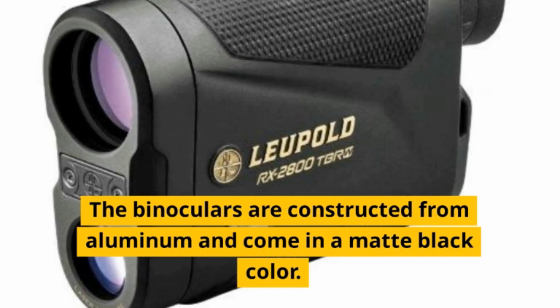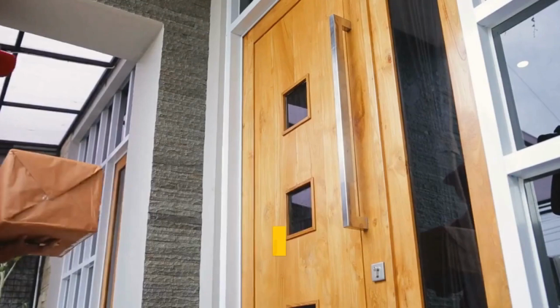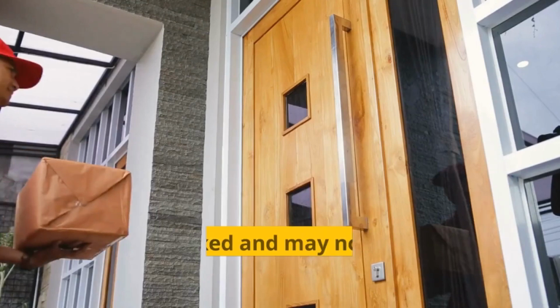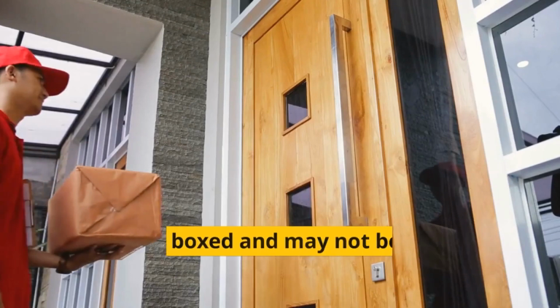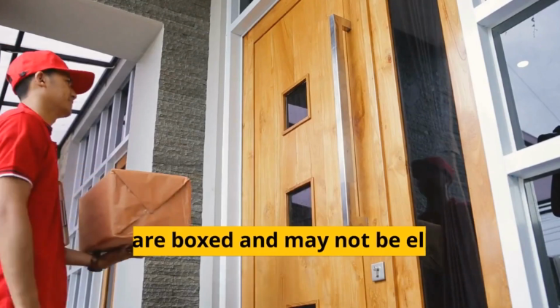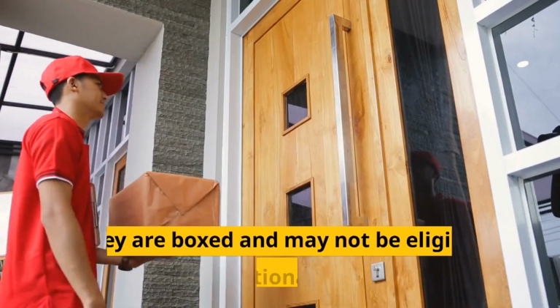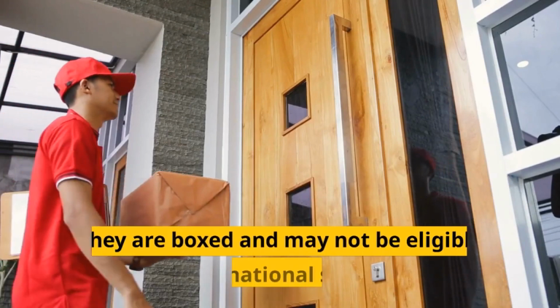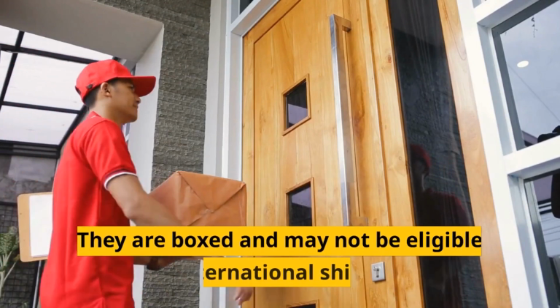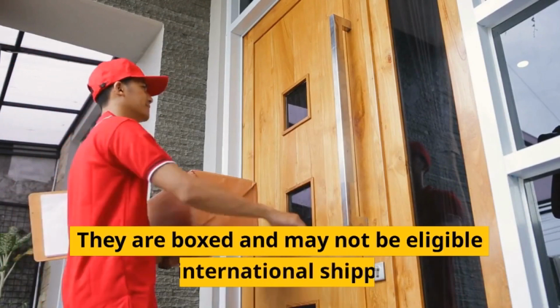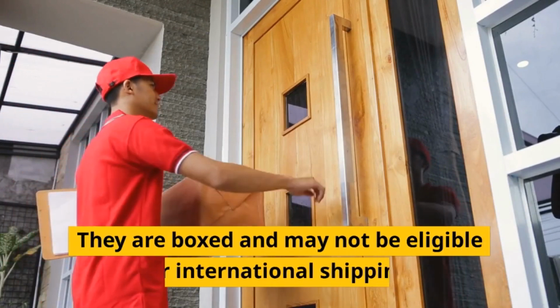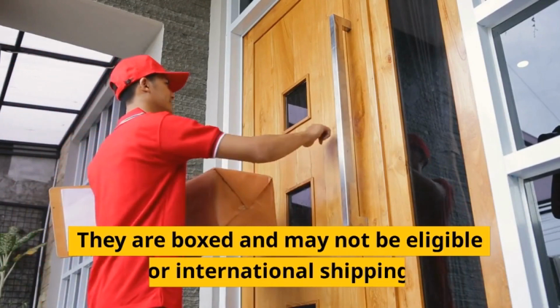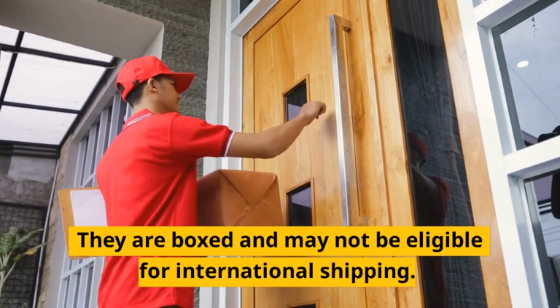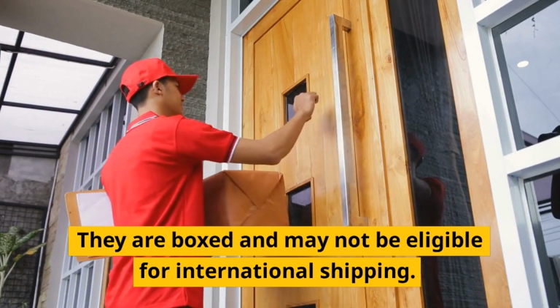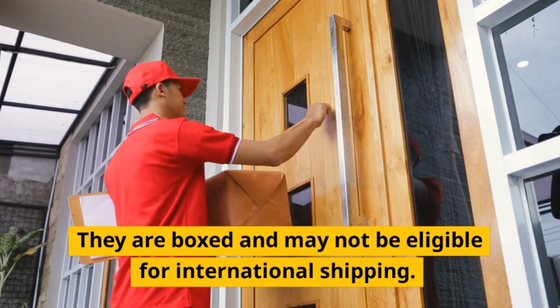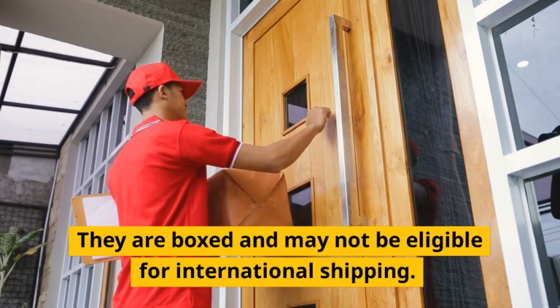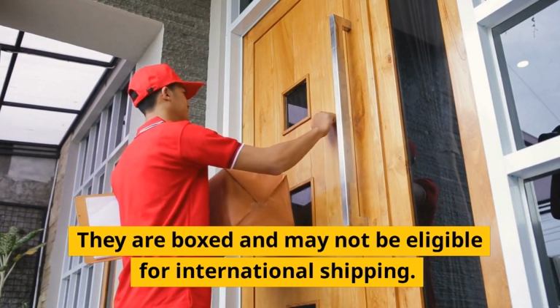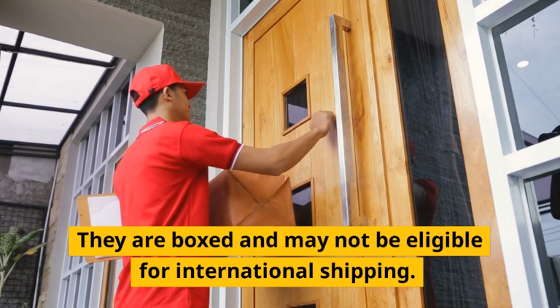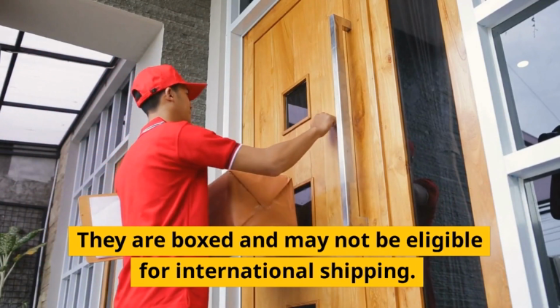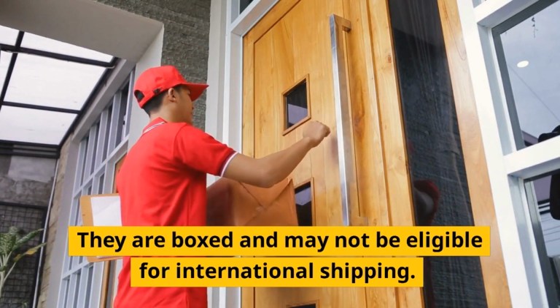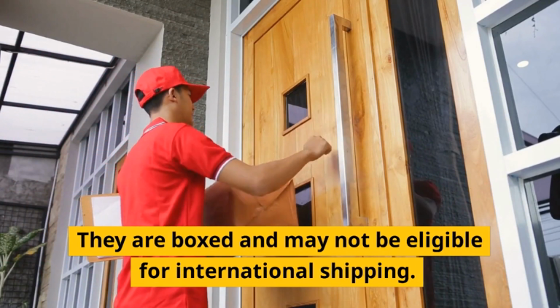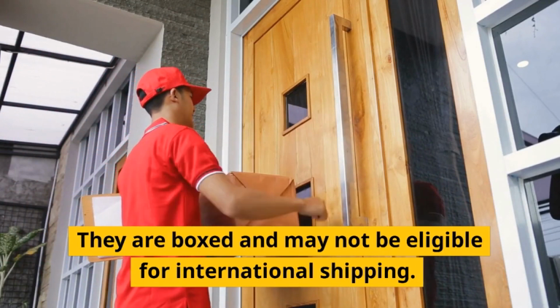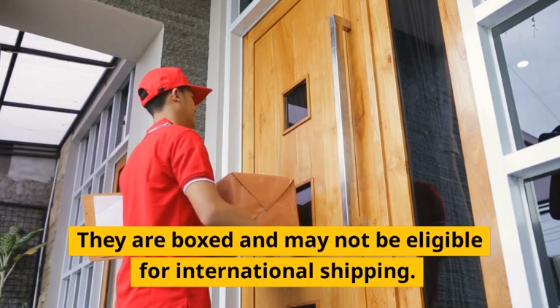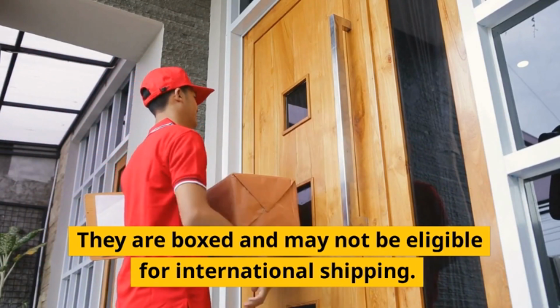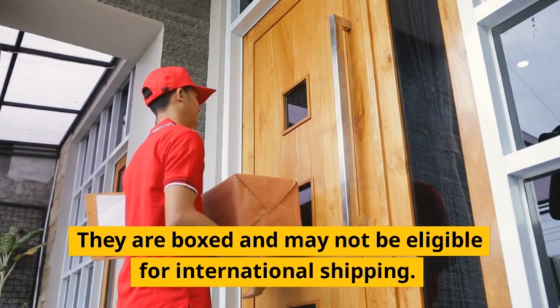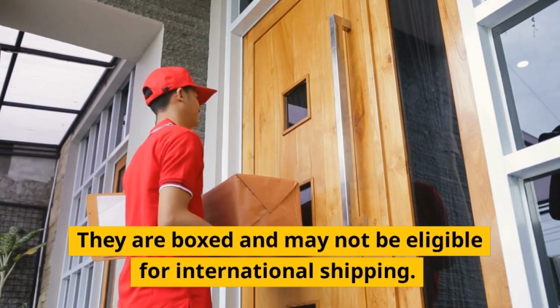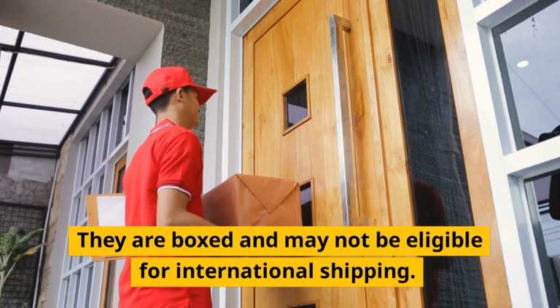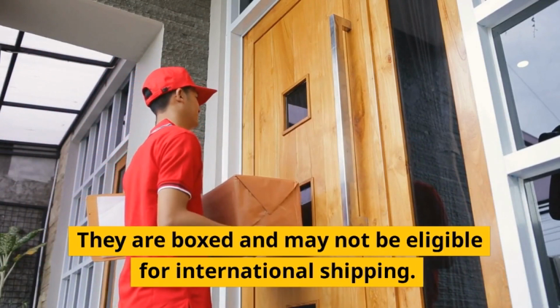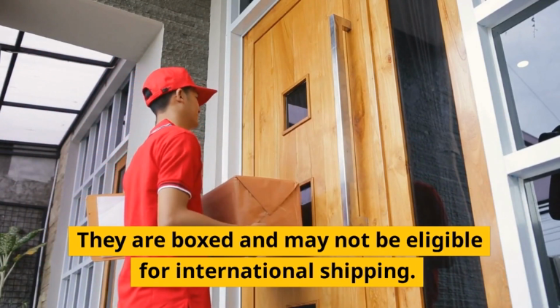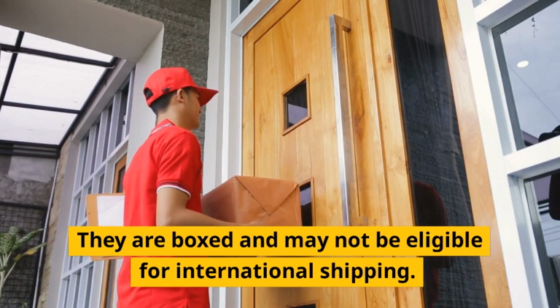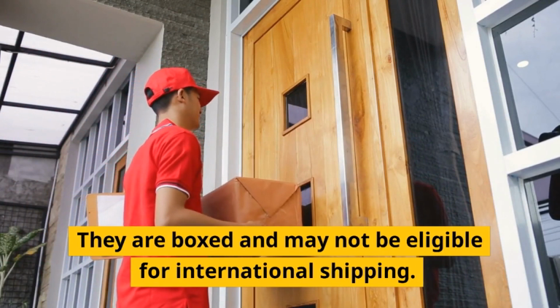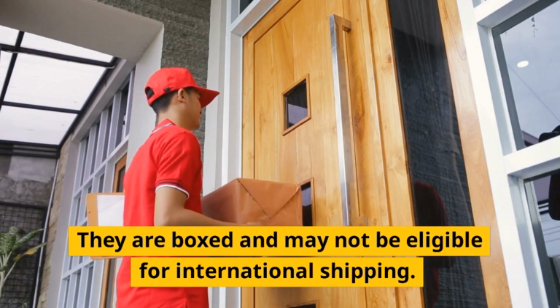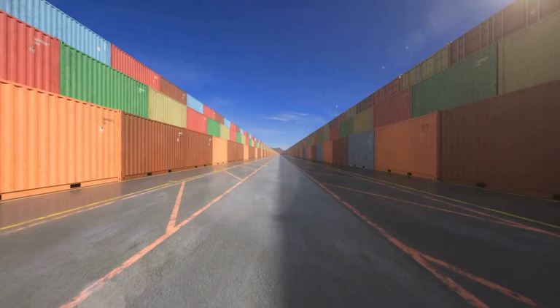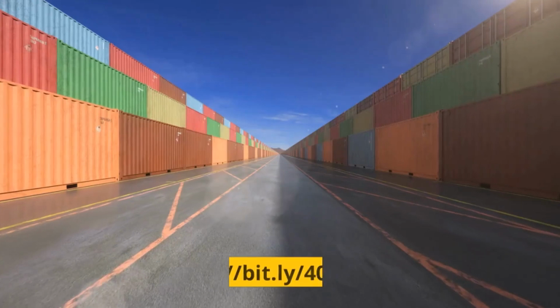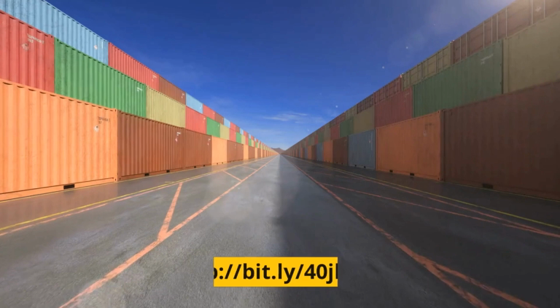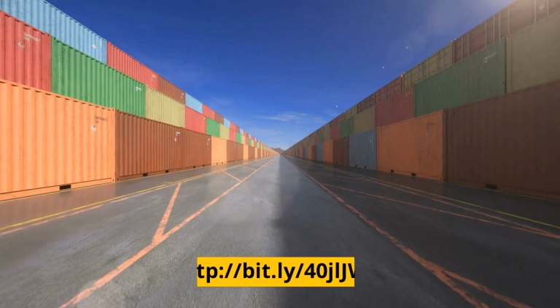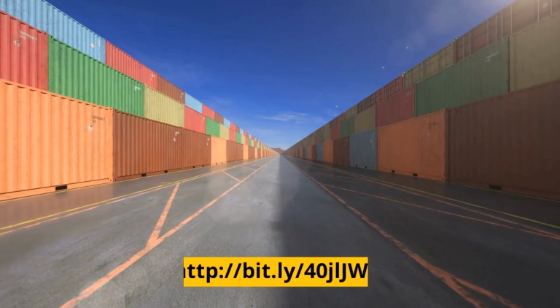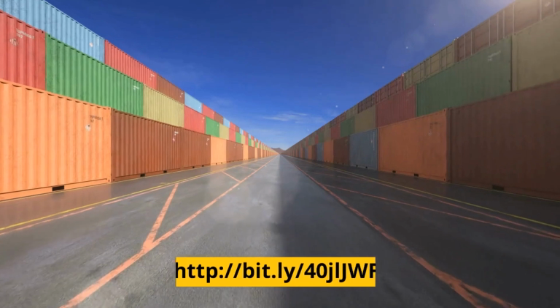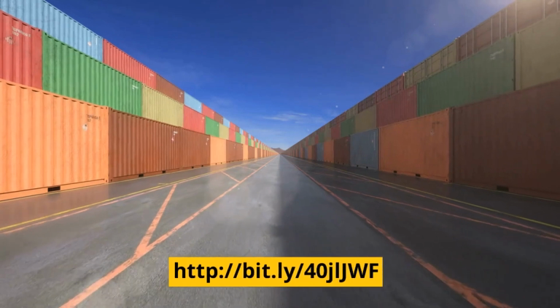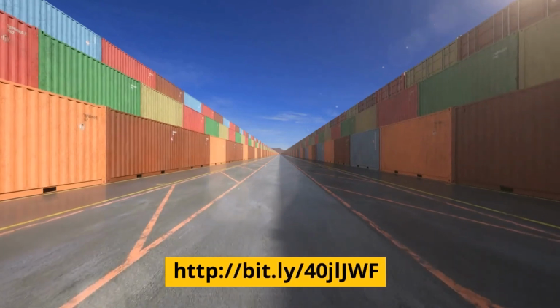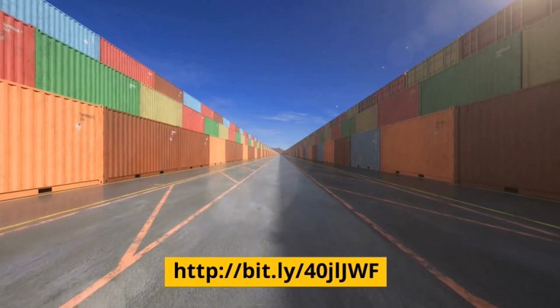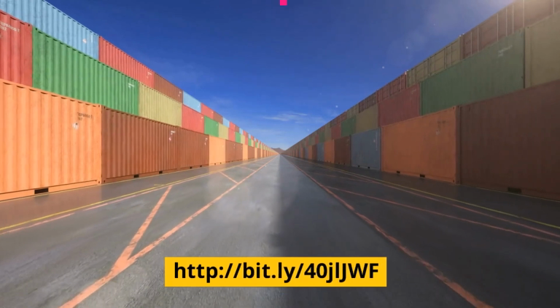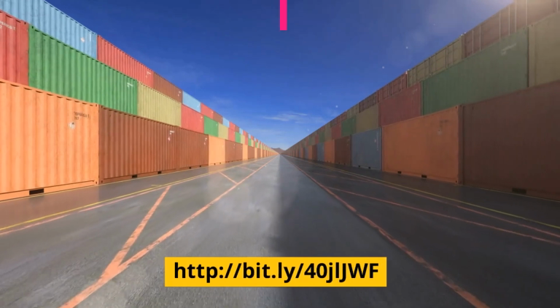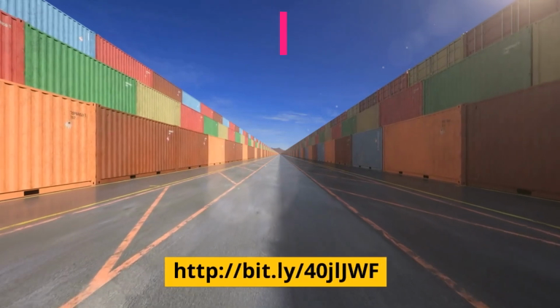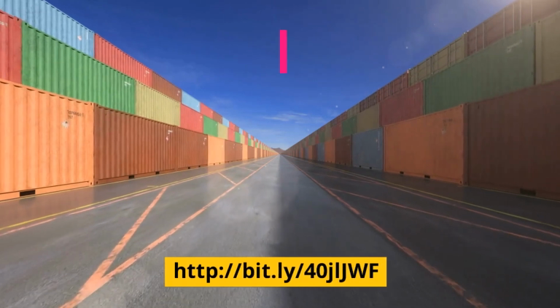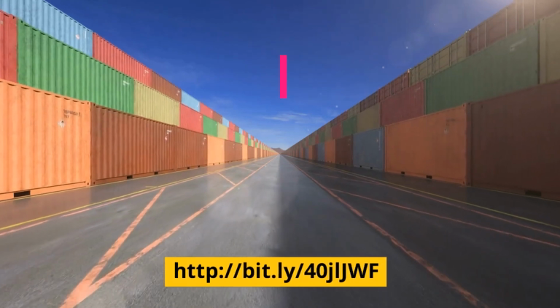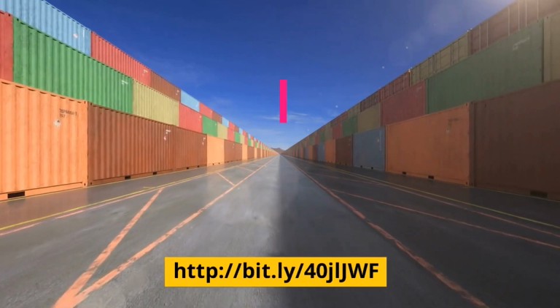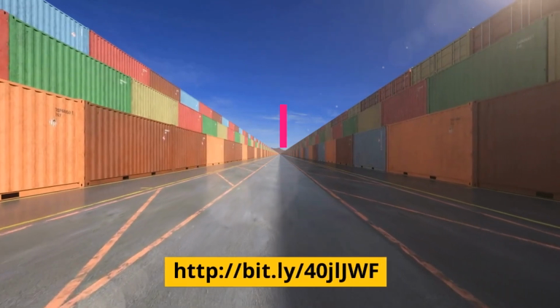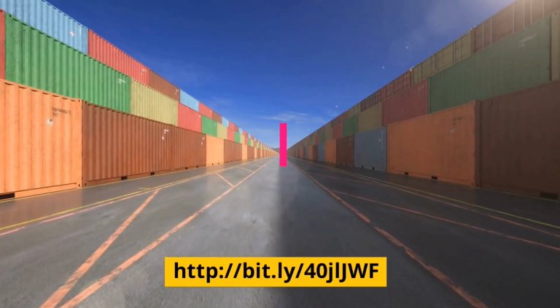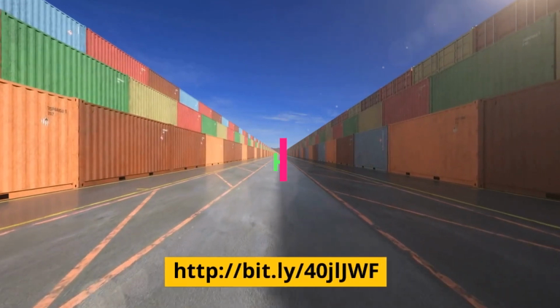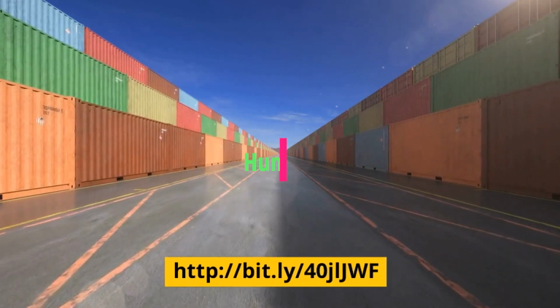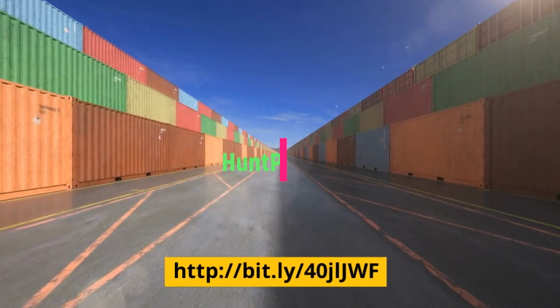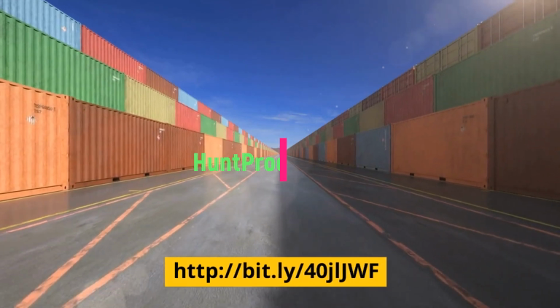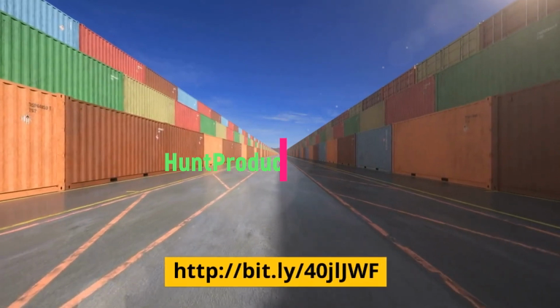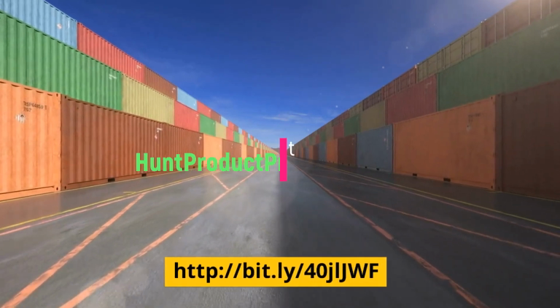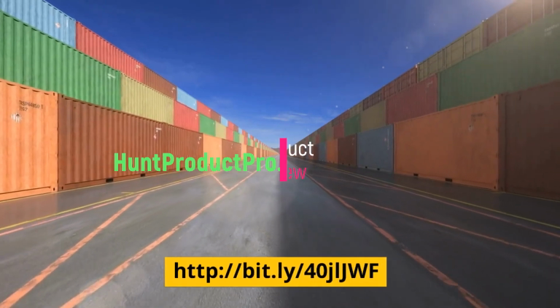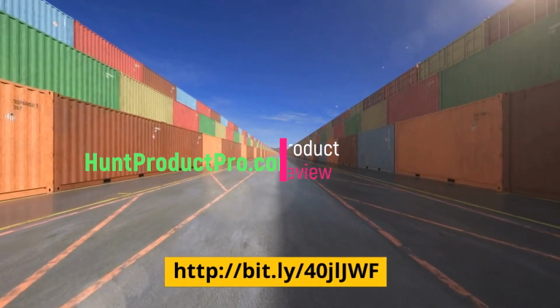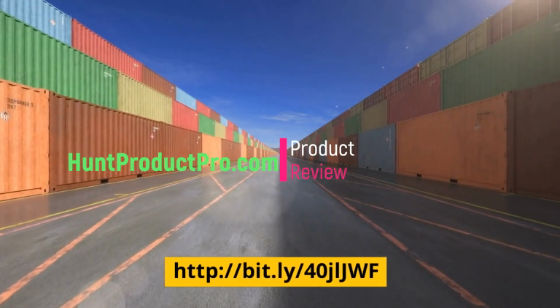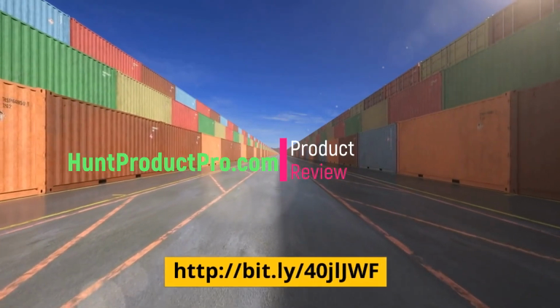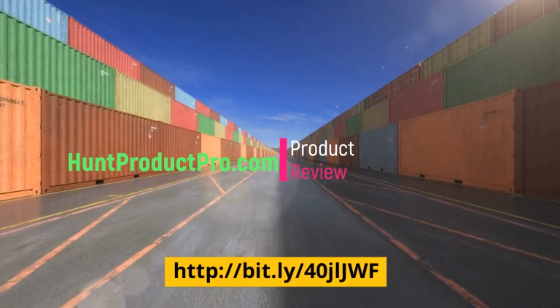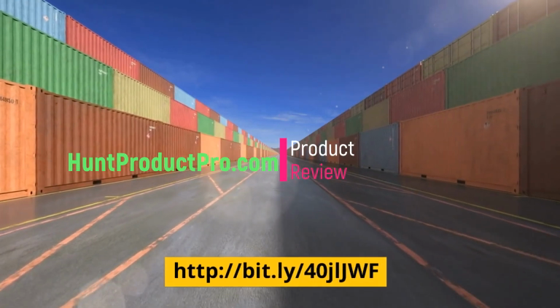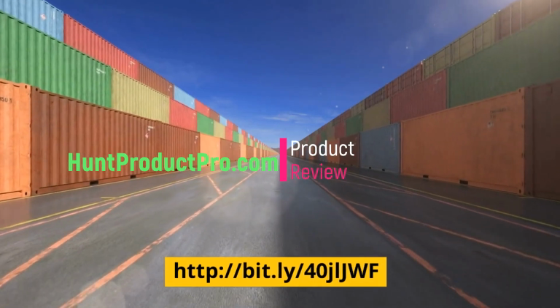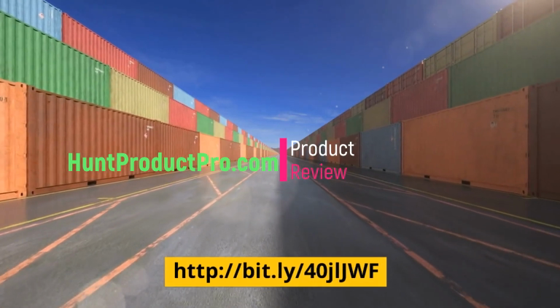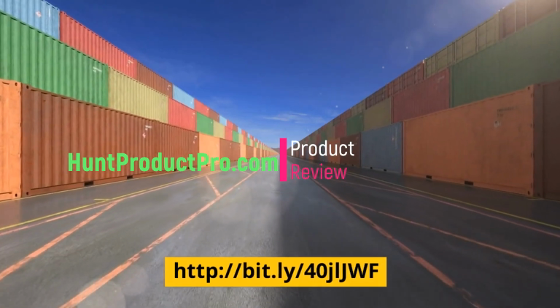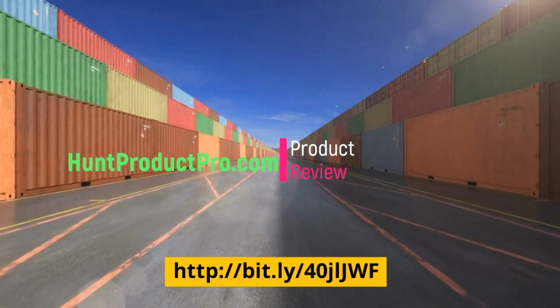They are boxed and may not be eligible for international shipping.